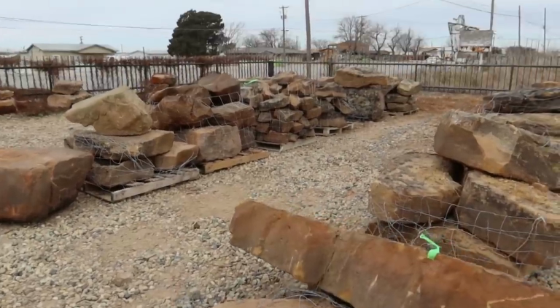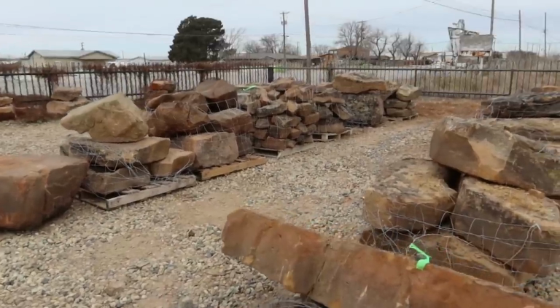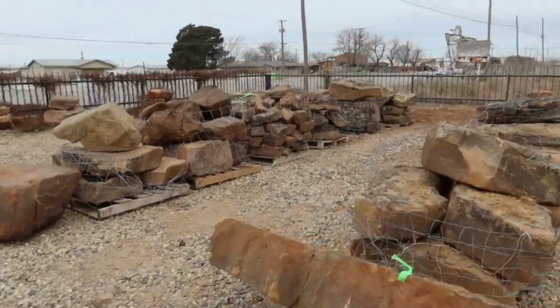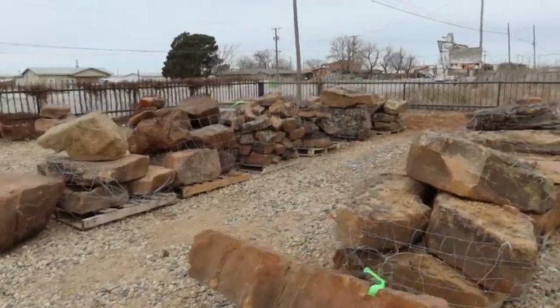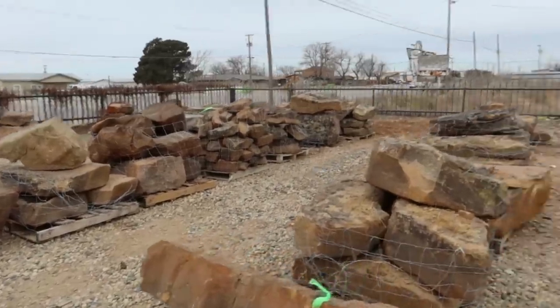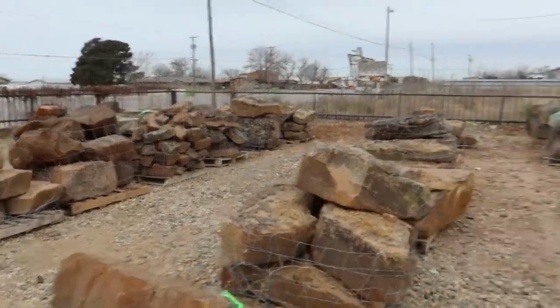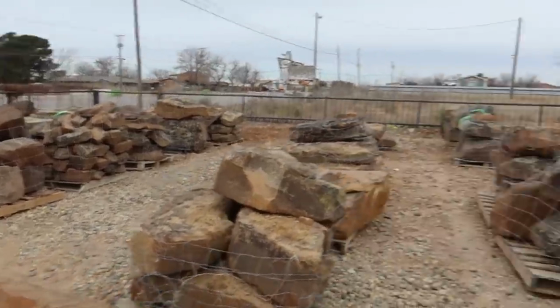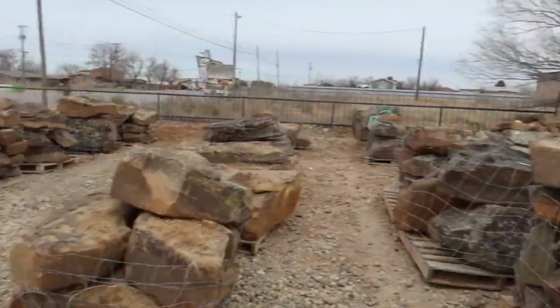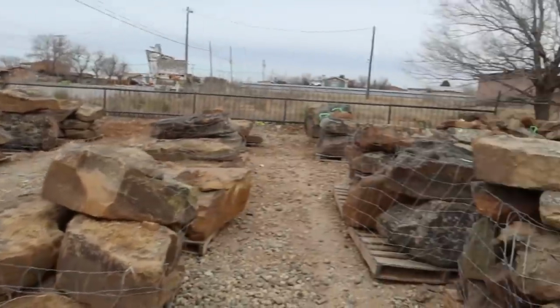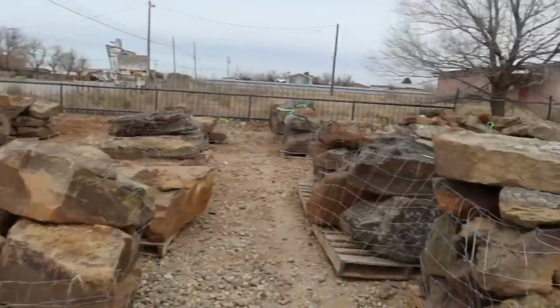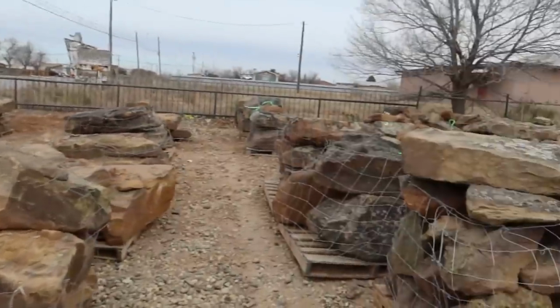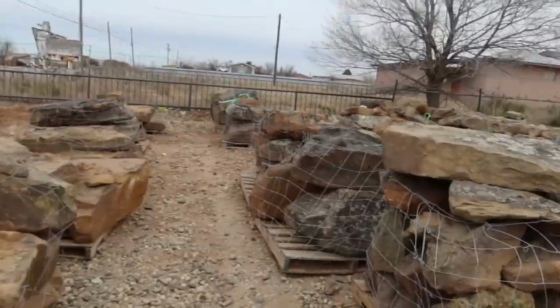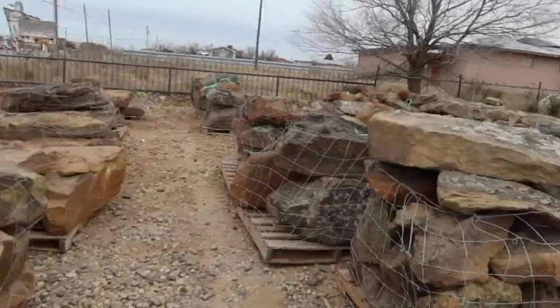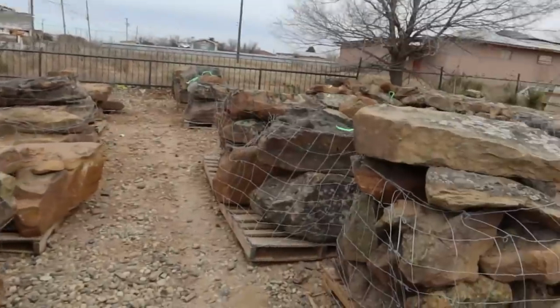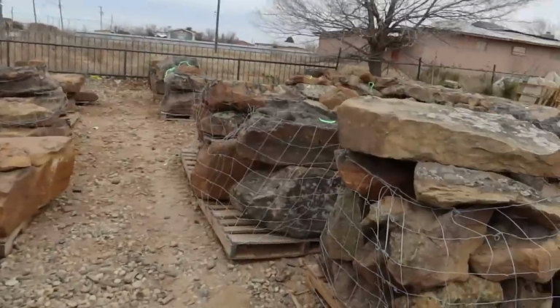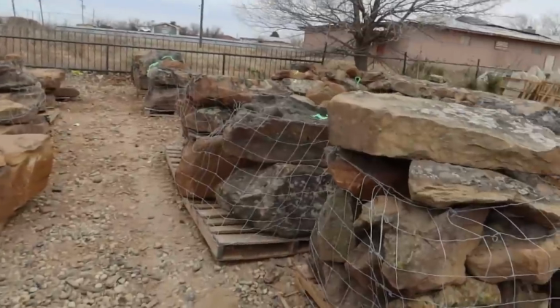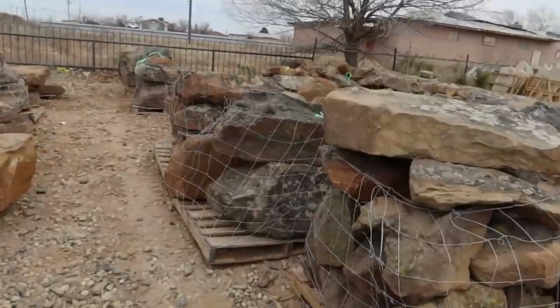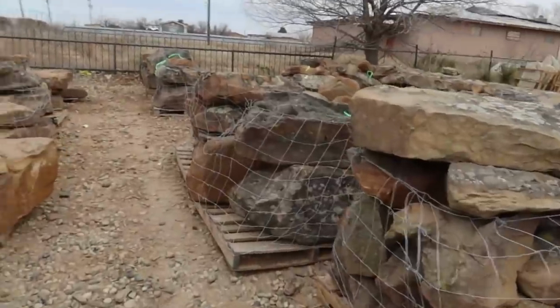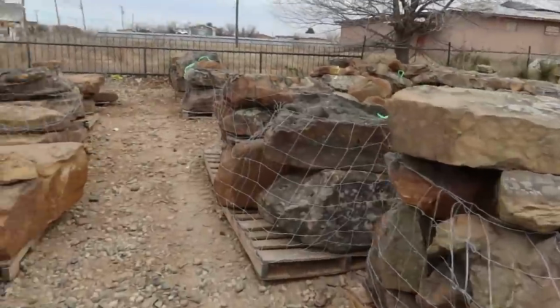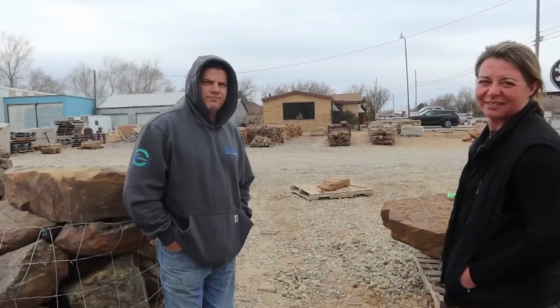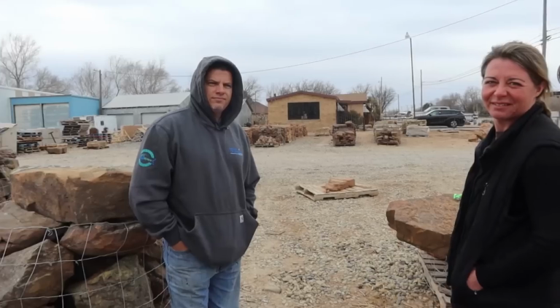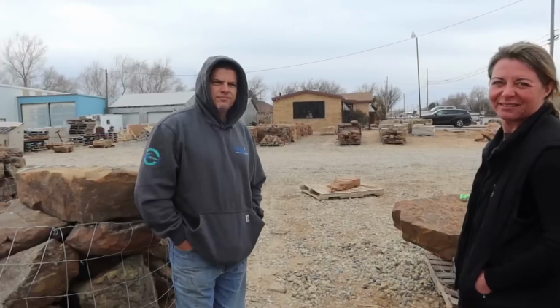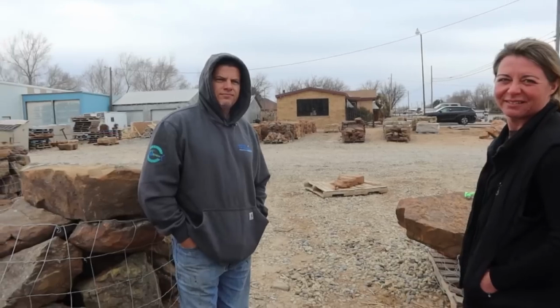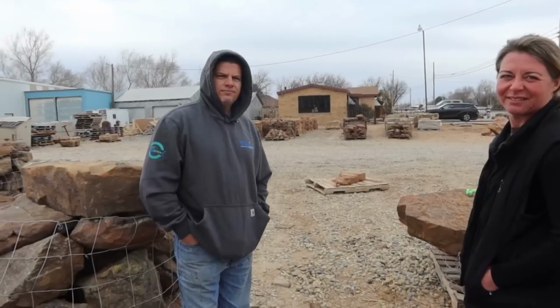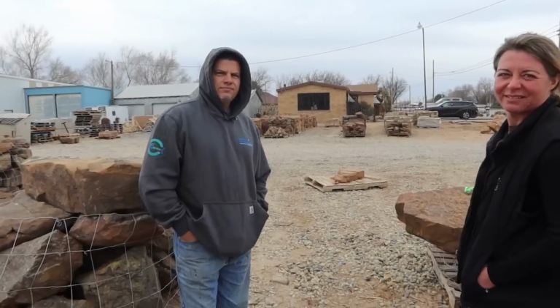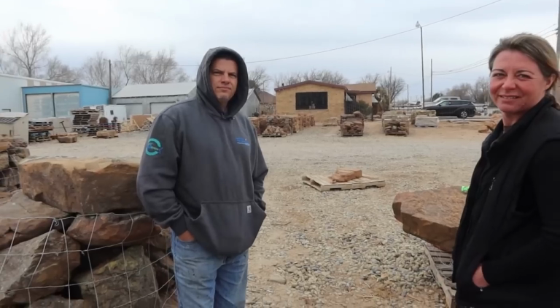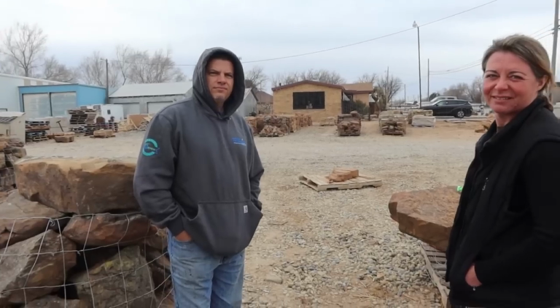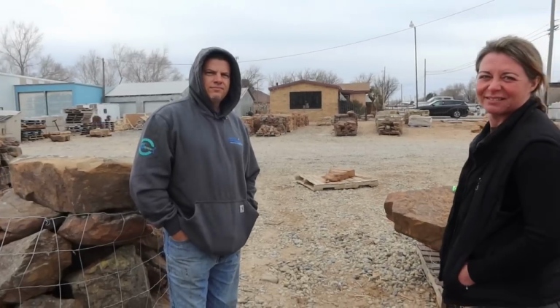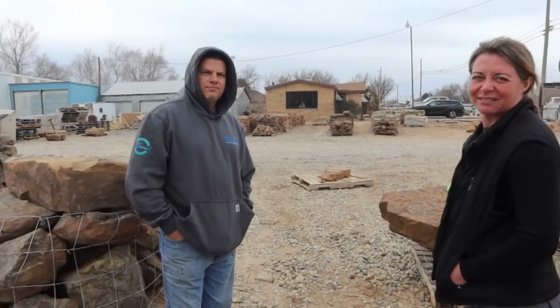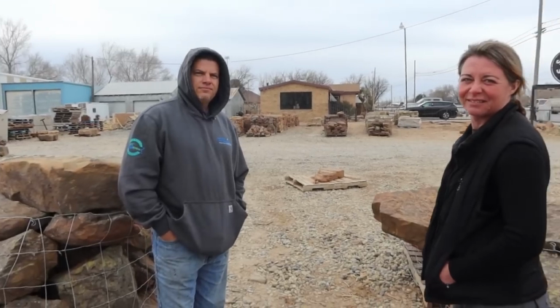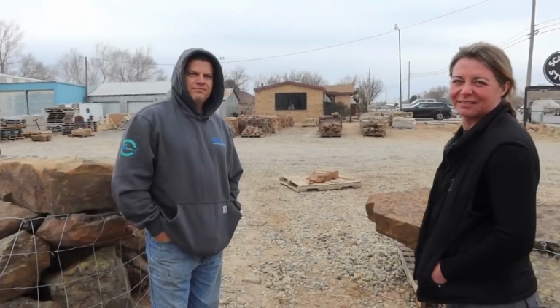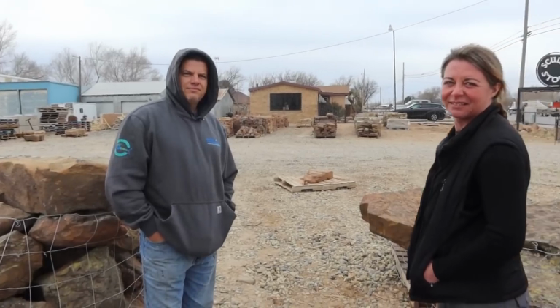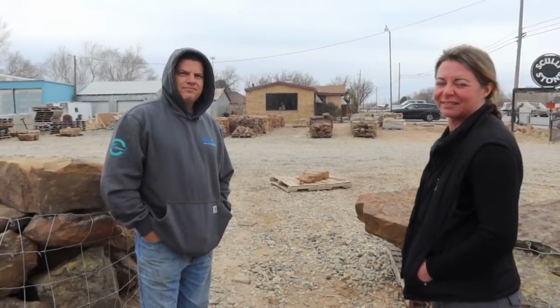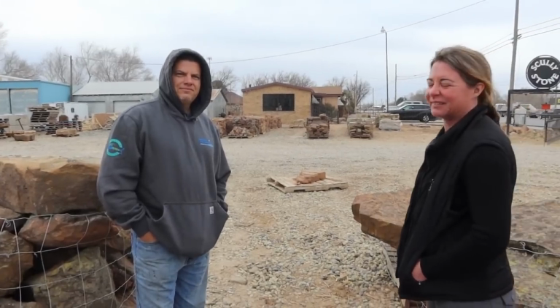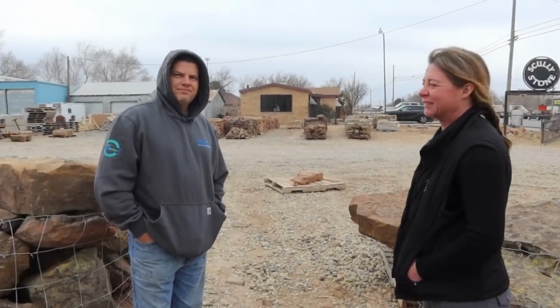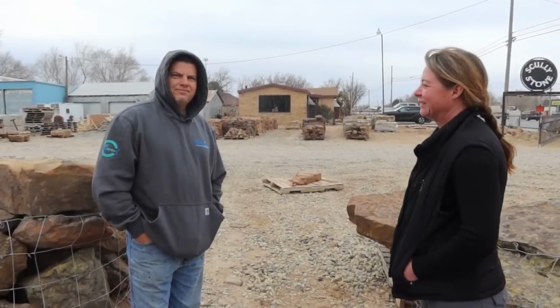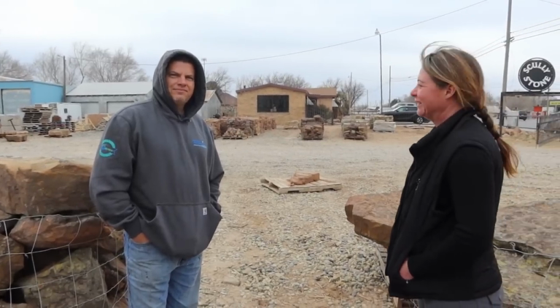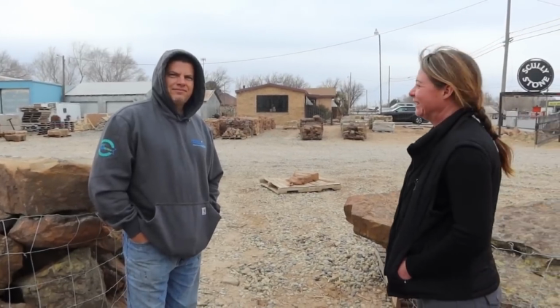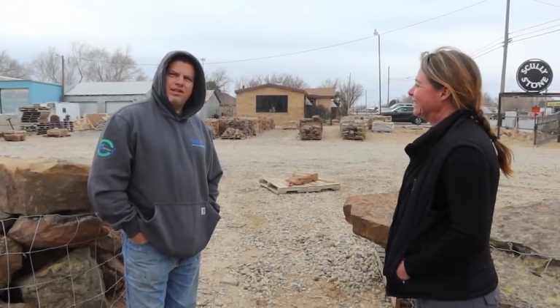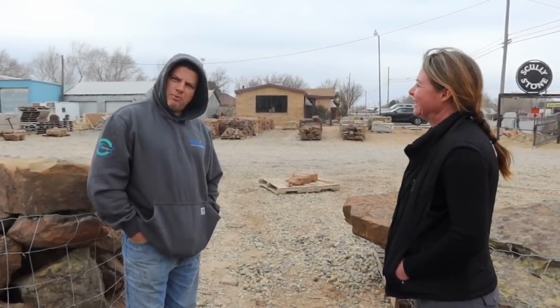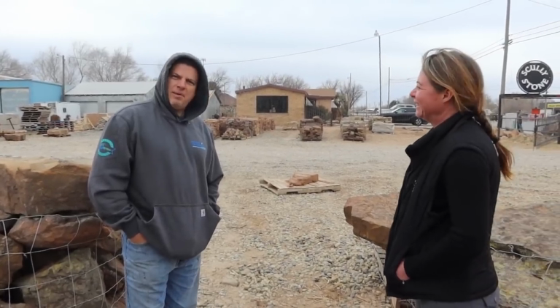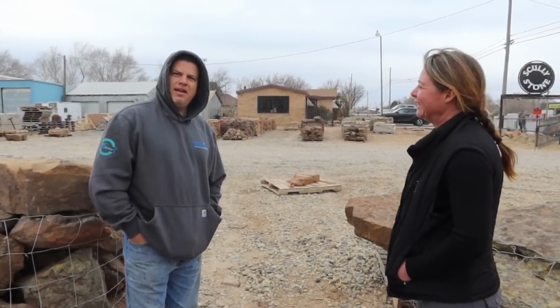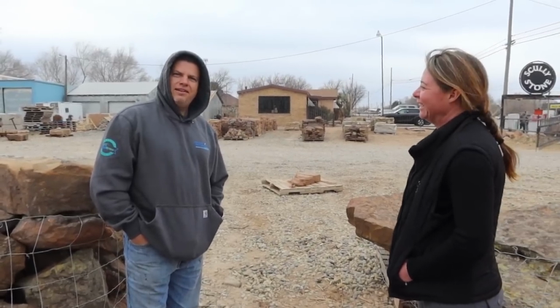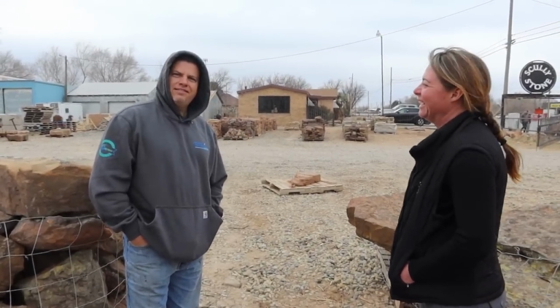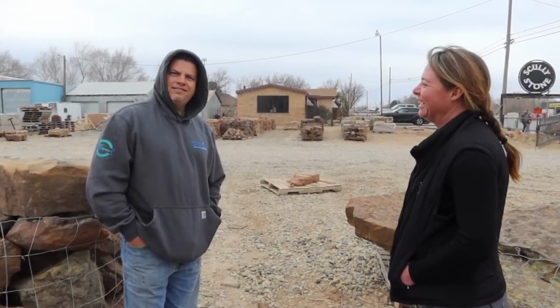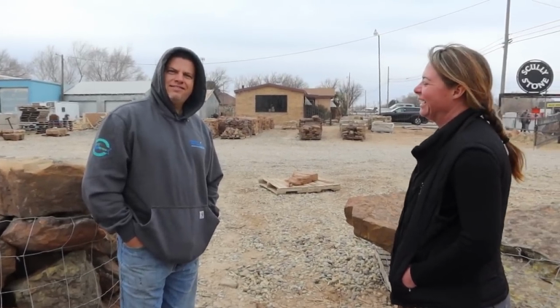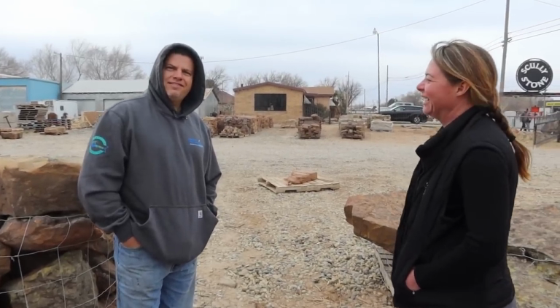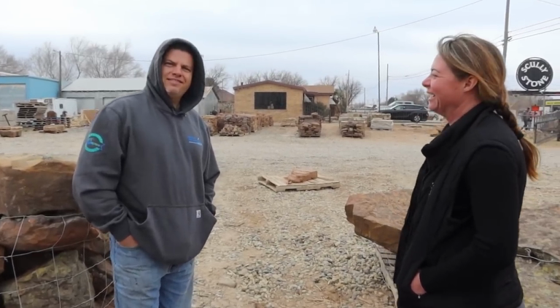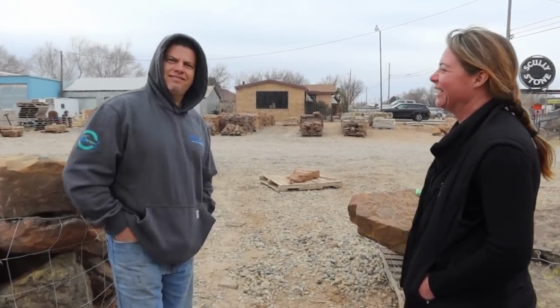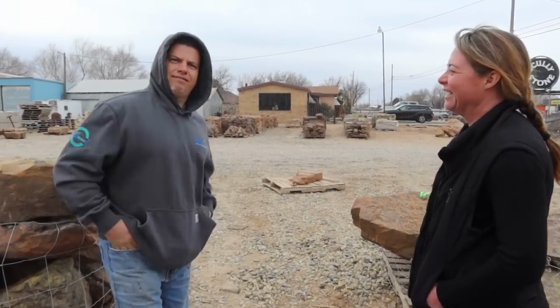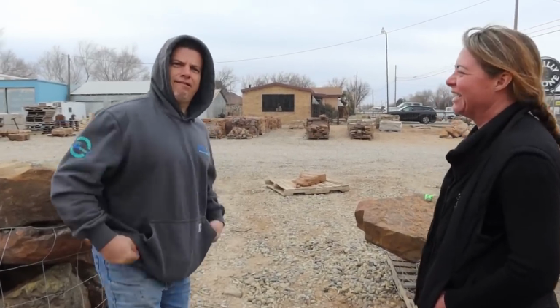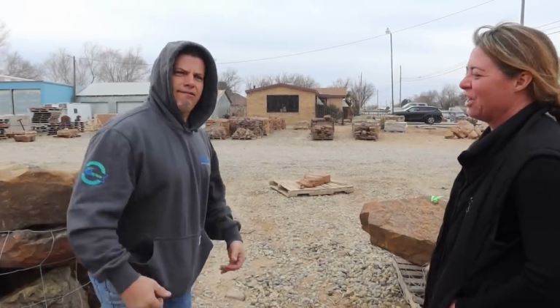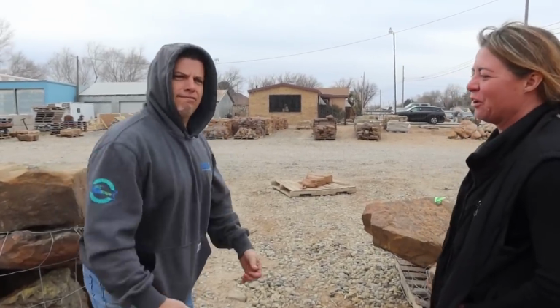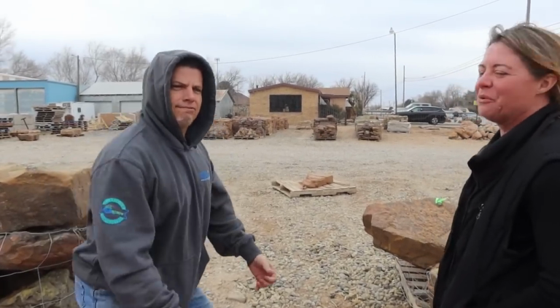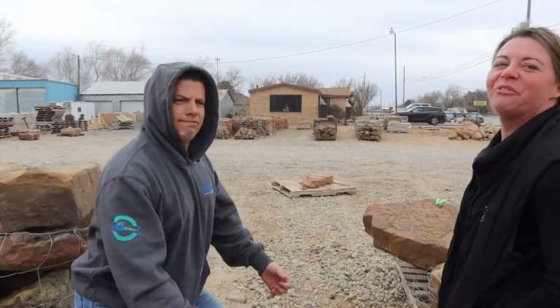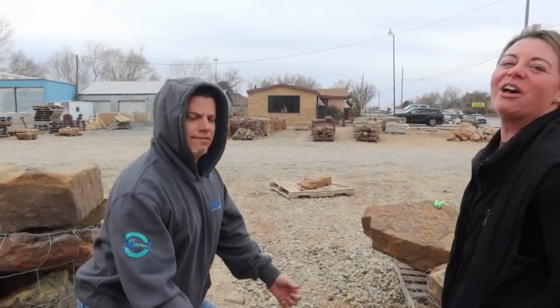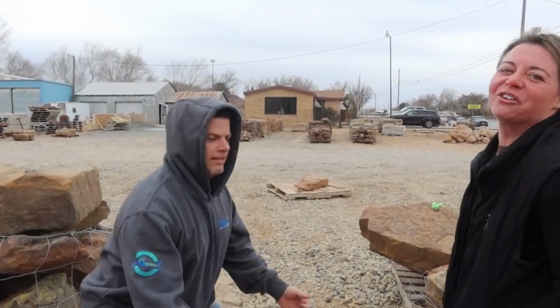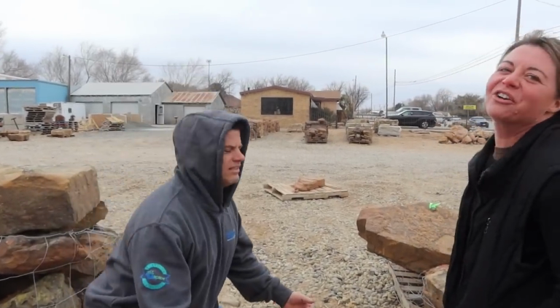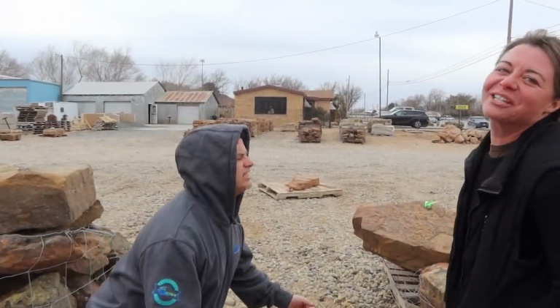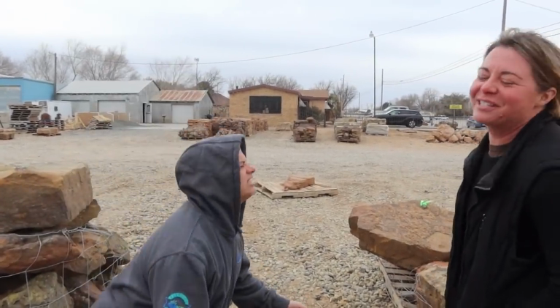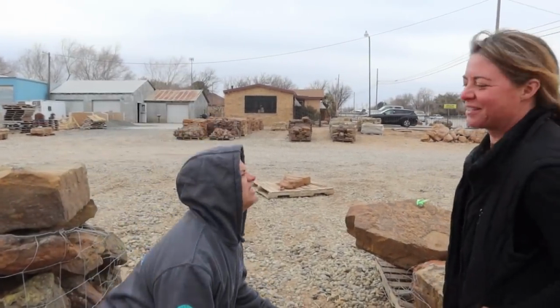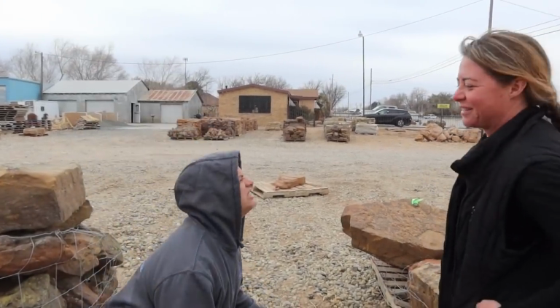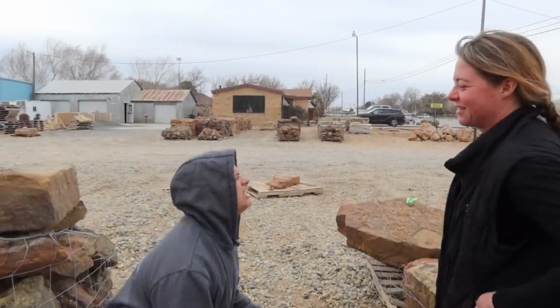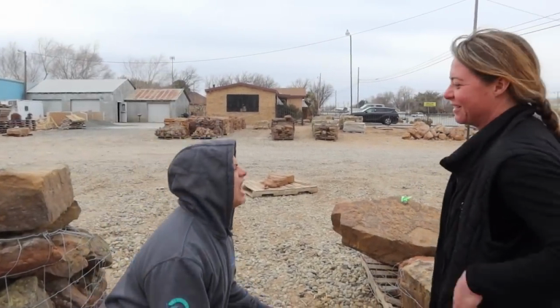And then we've got some of these other beautiful stones. It's going to be hard to set them though without an excavator. So let's go figure out that problem.